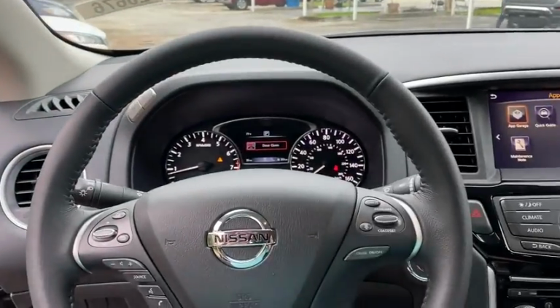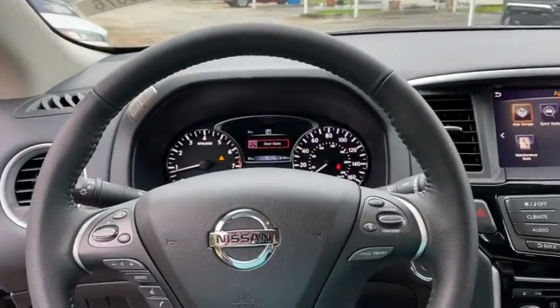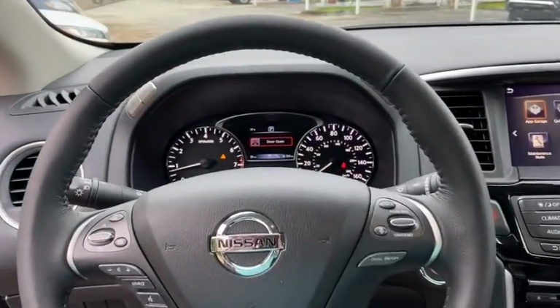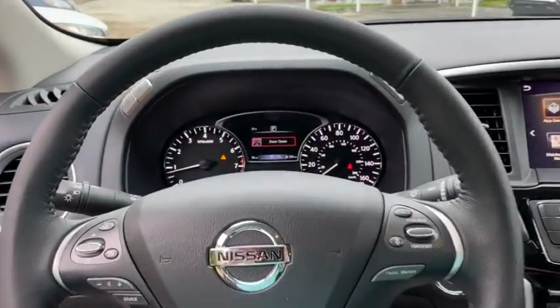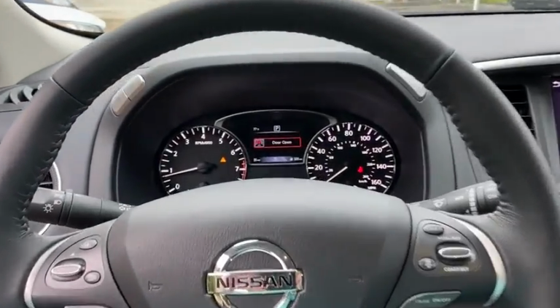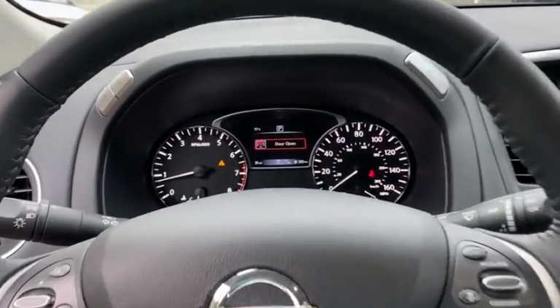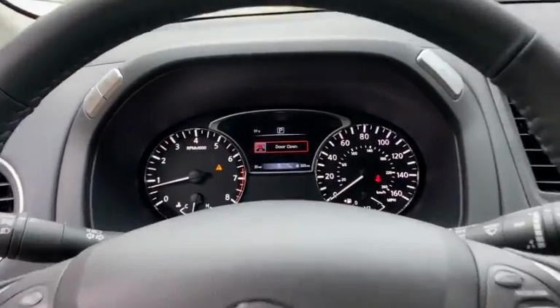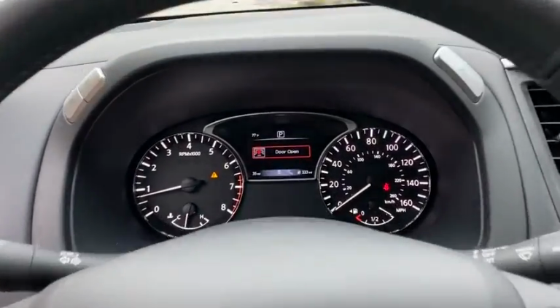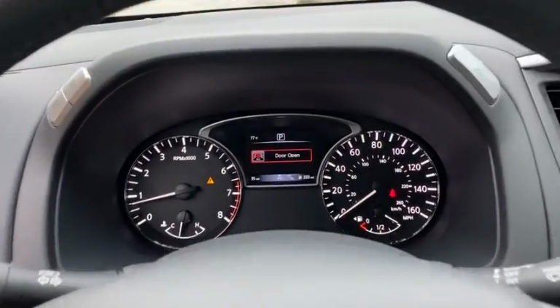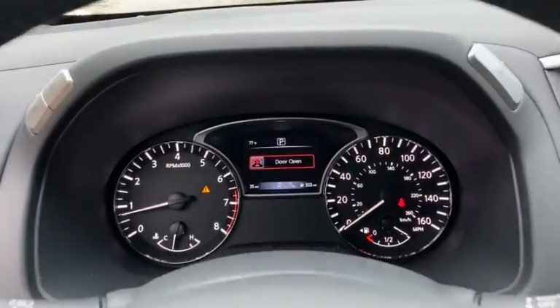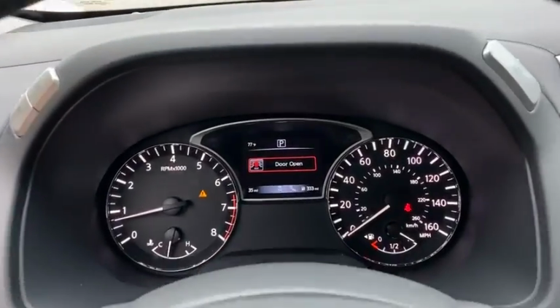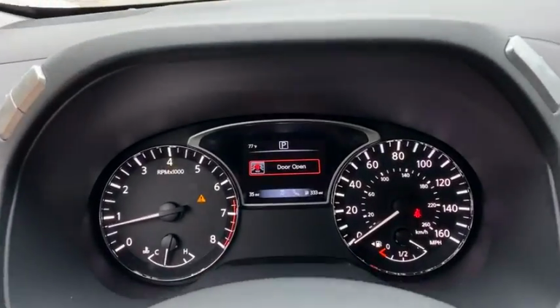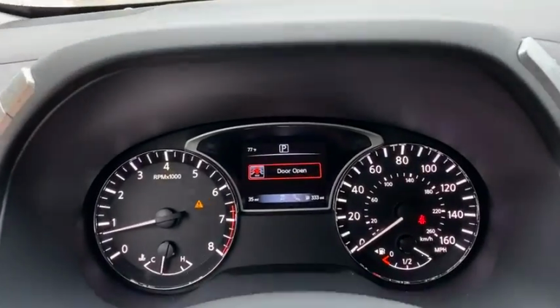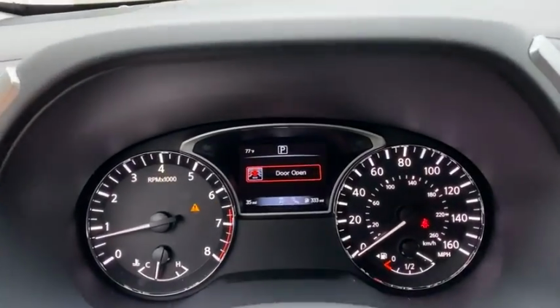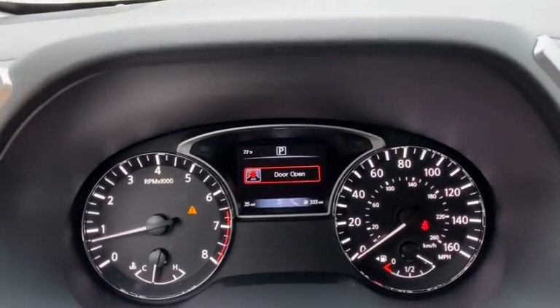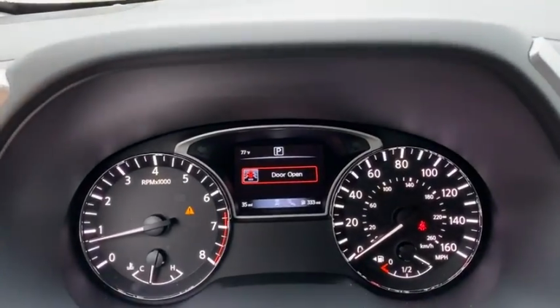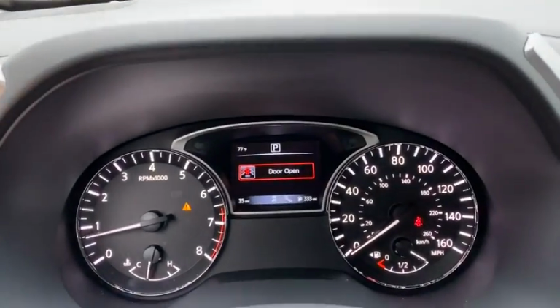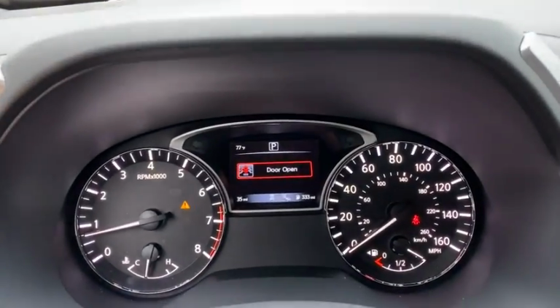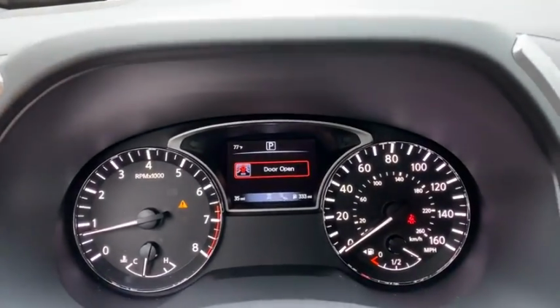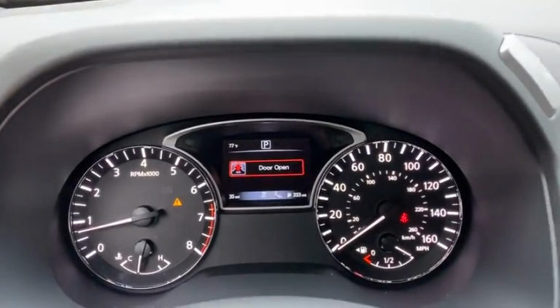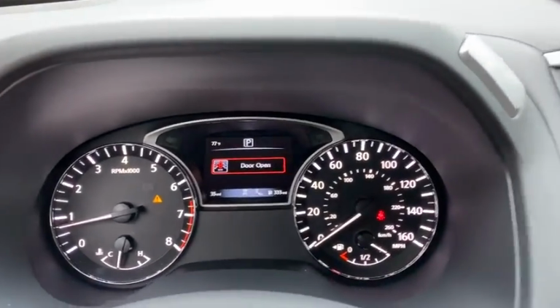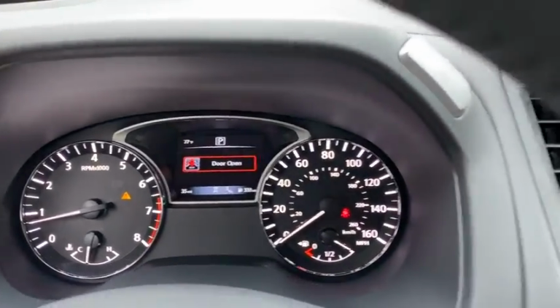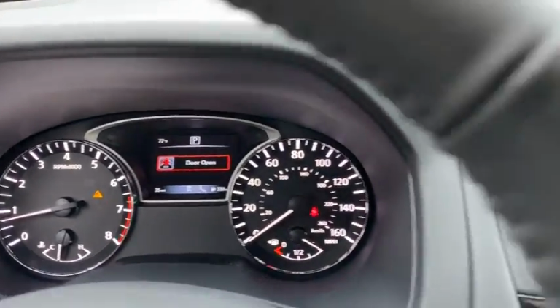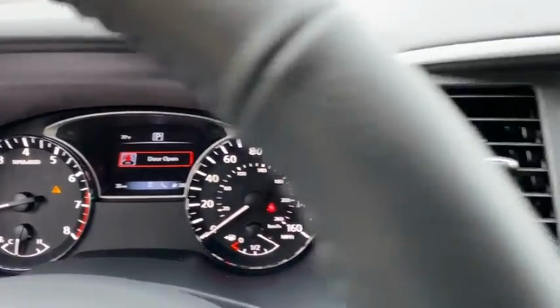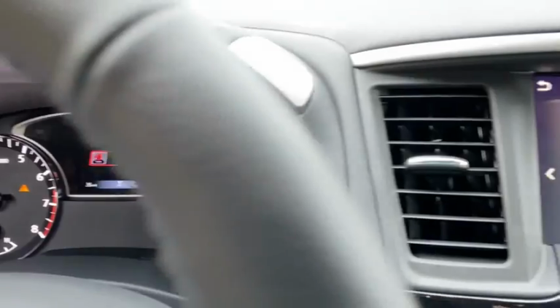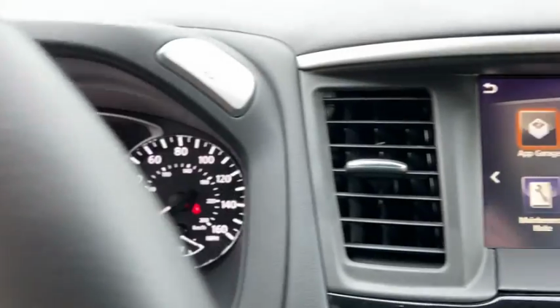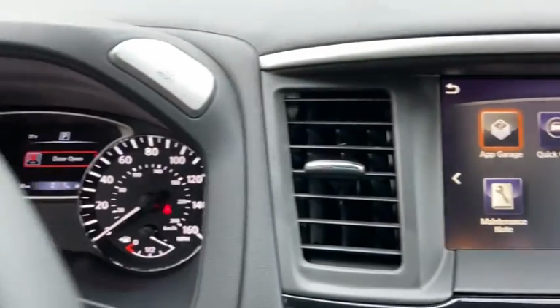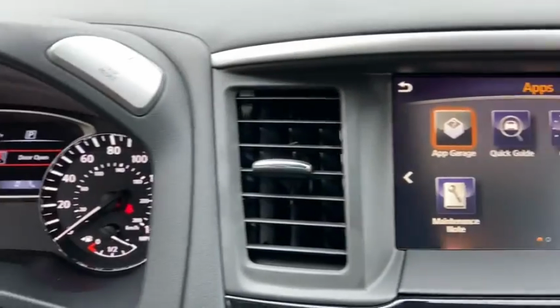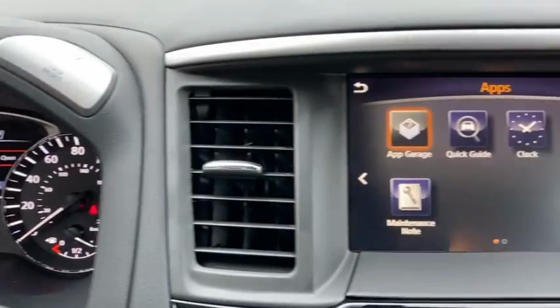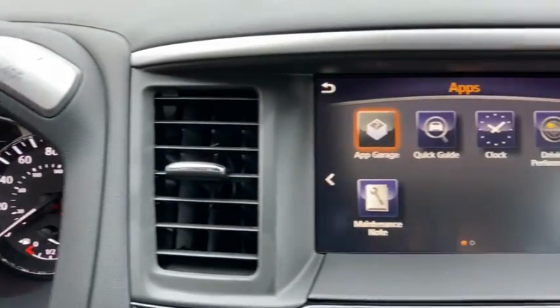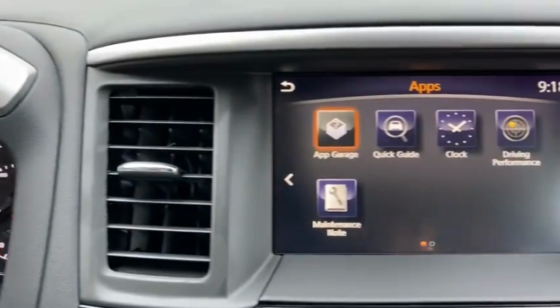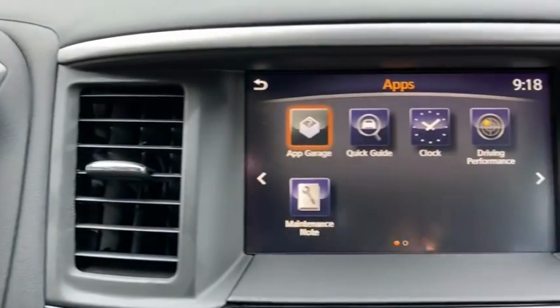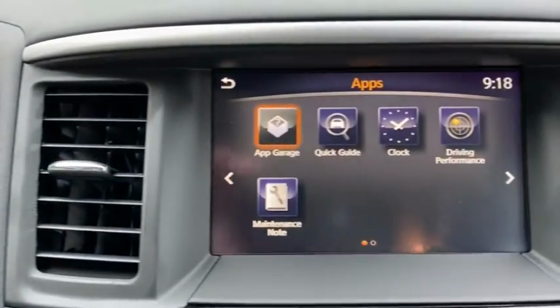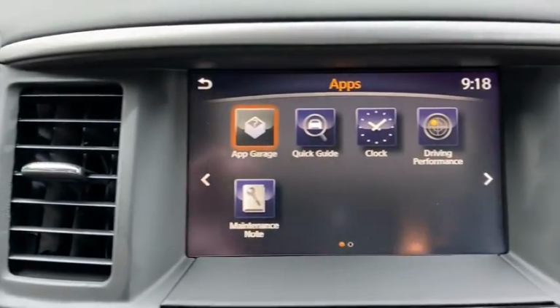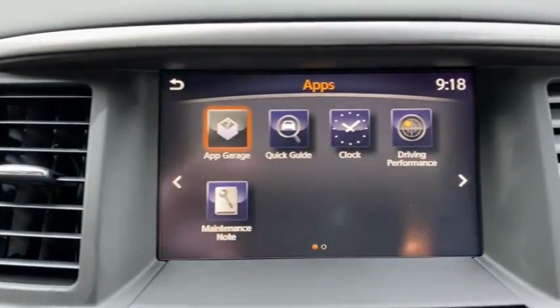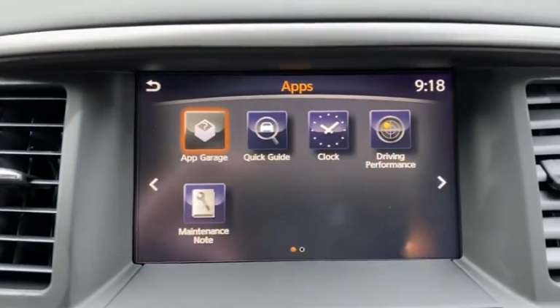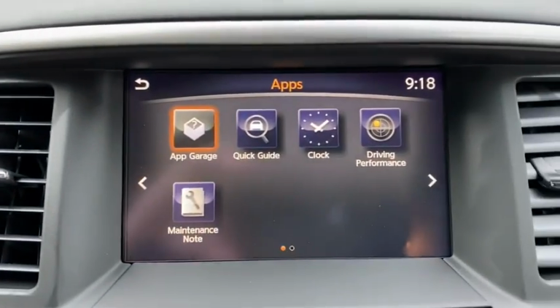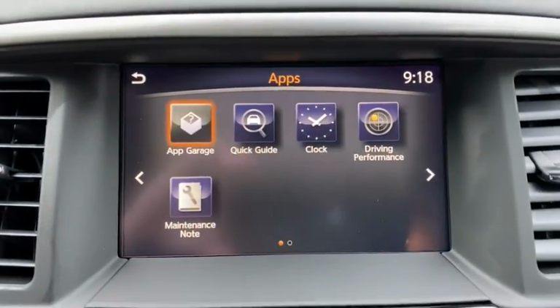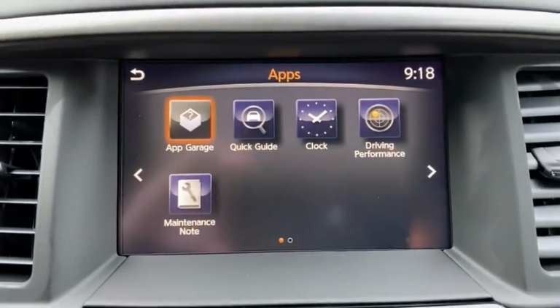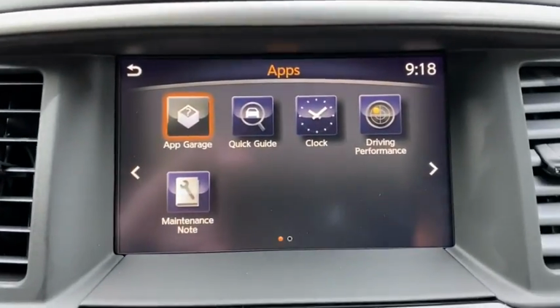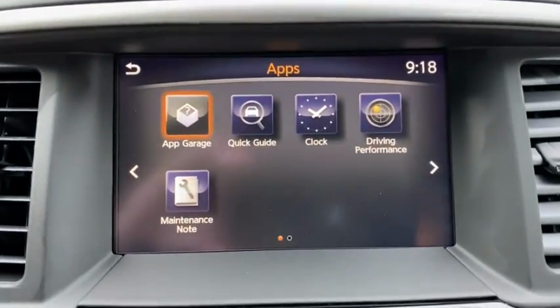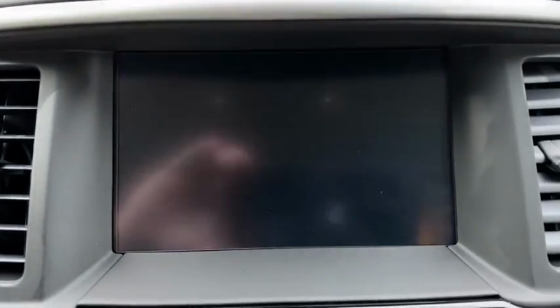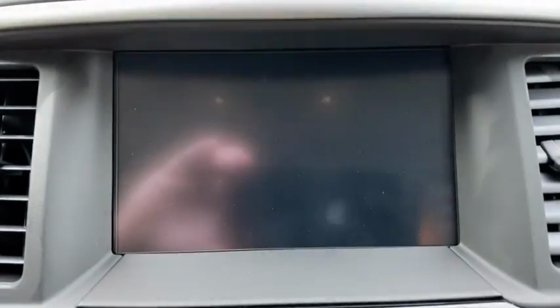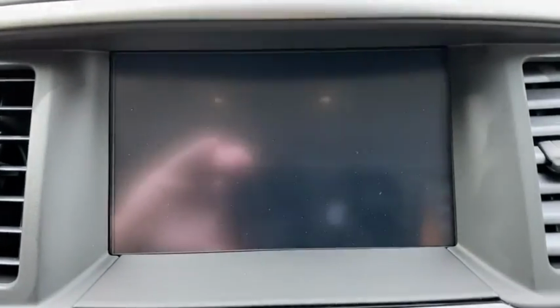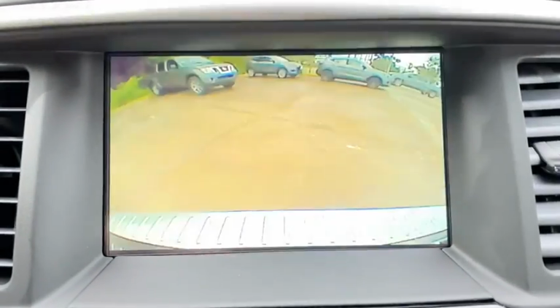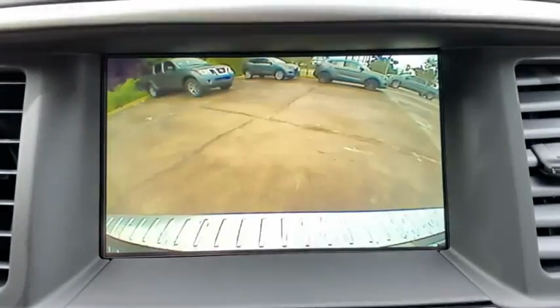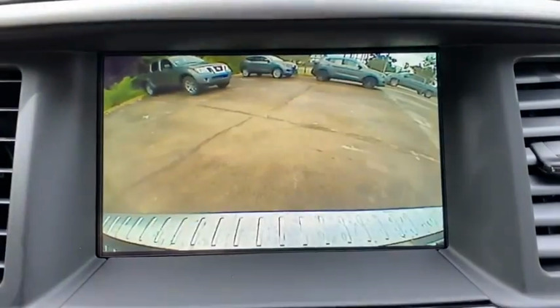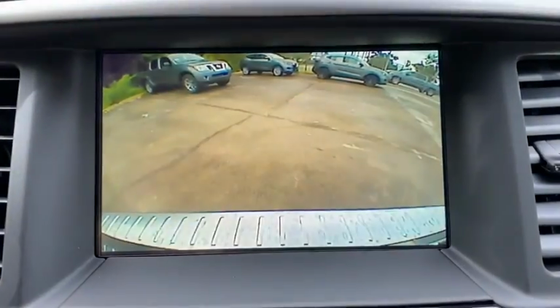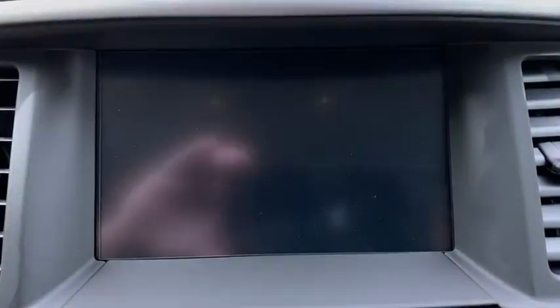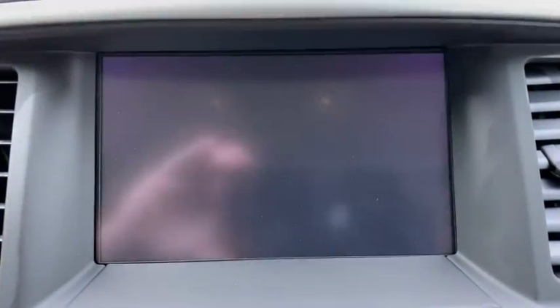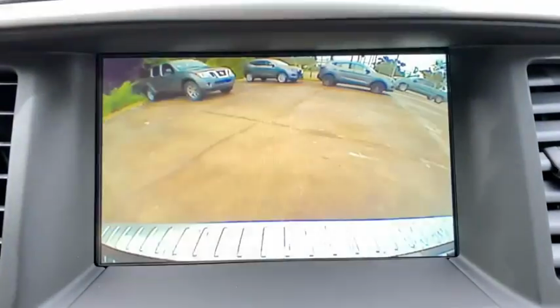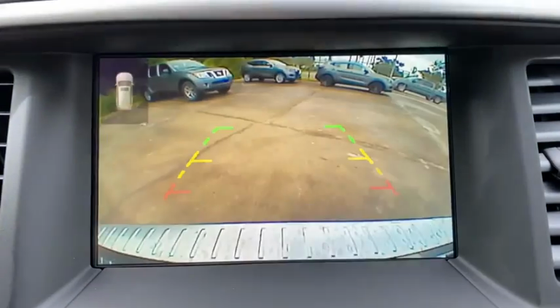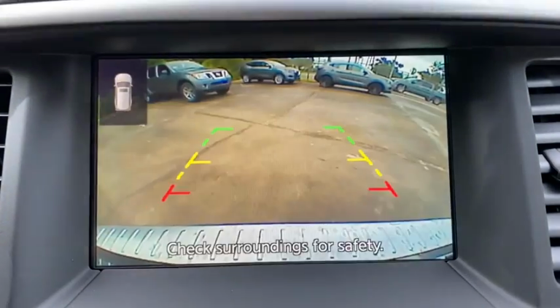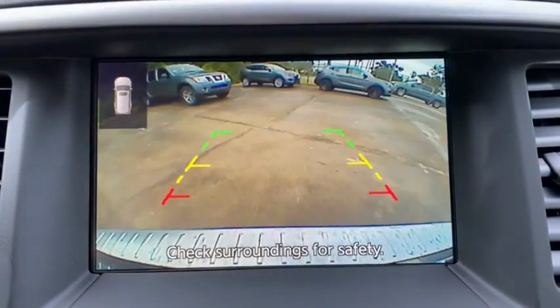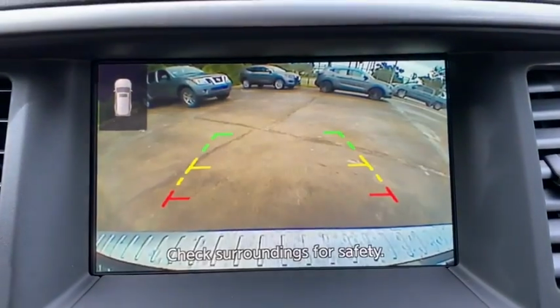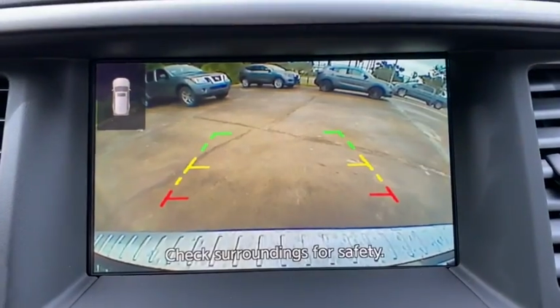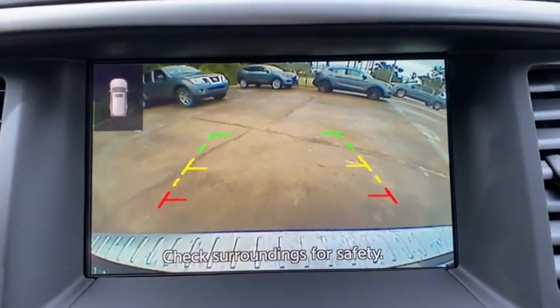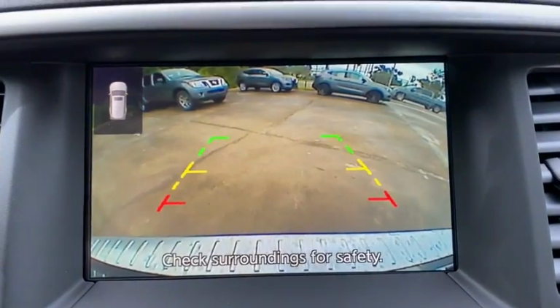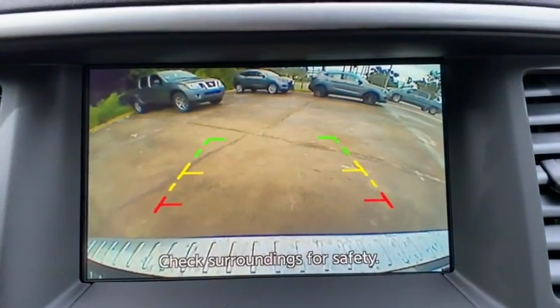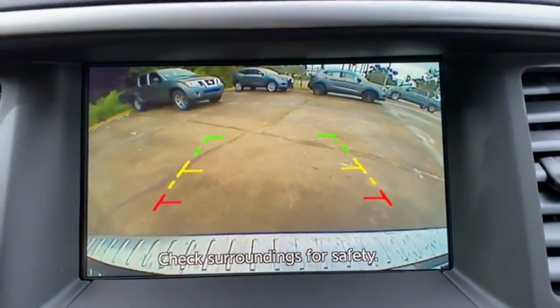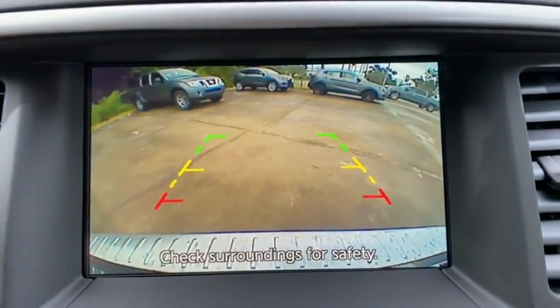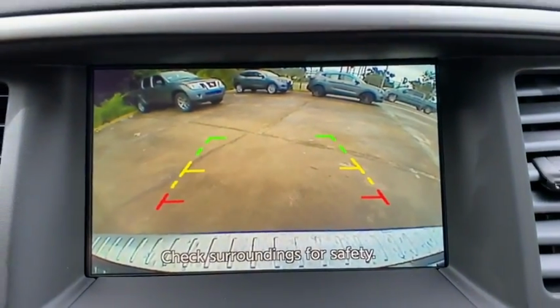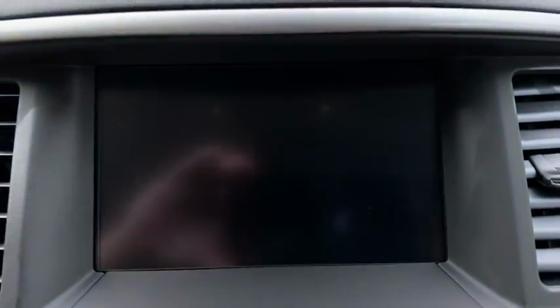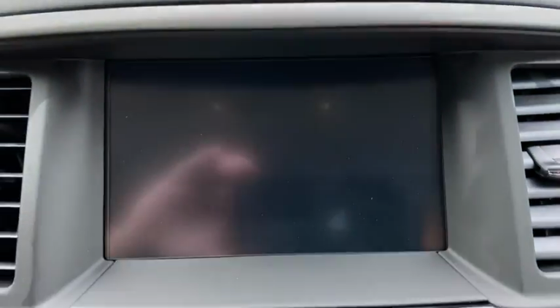Leather wrapped steering wheel, Bluetooth, adjustable steering wheel, power steering, cruise control, auto dimming rear view mirror, keyless start, aluminum wheels.